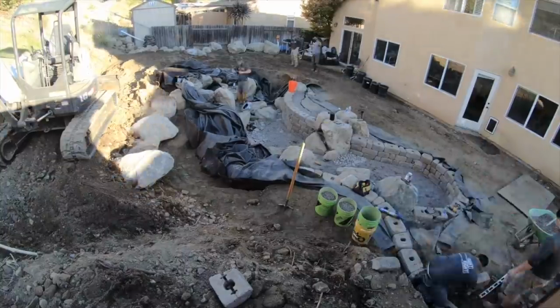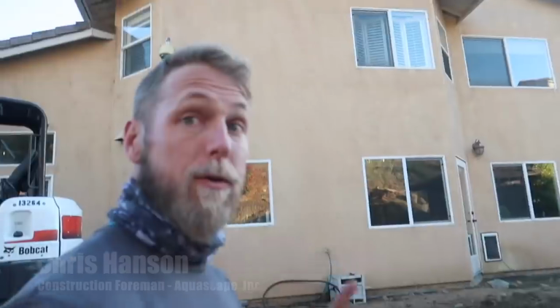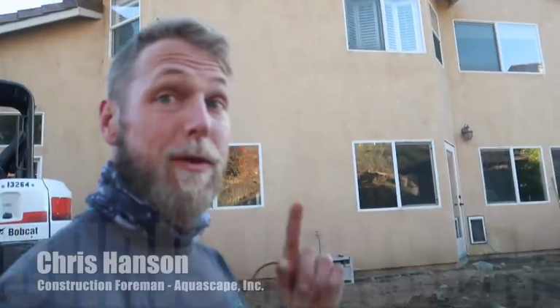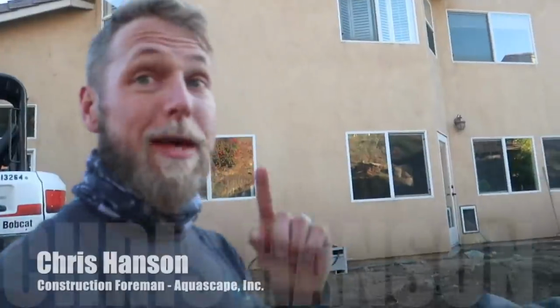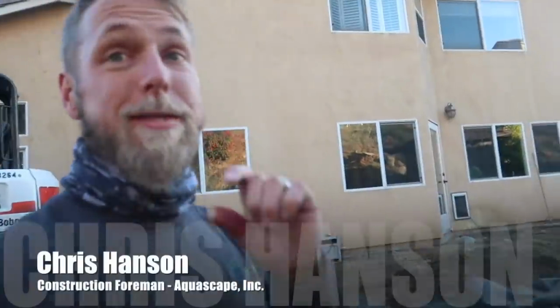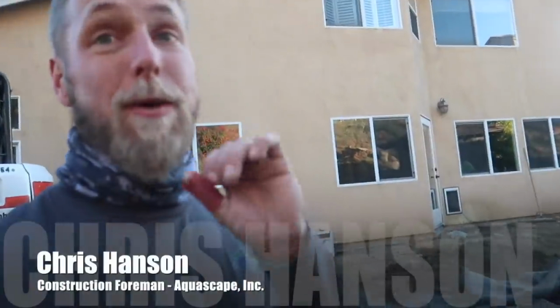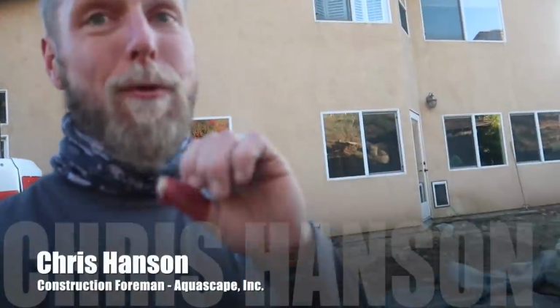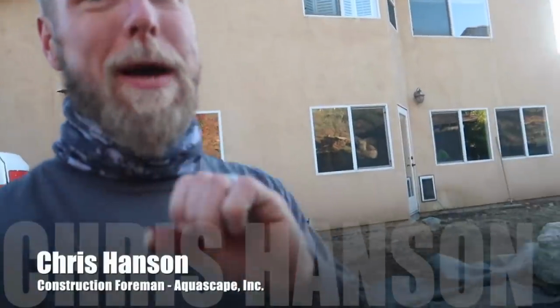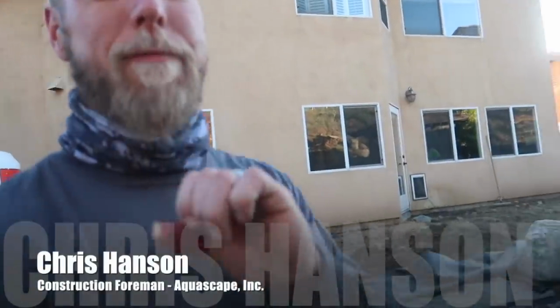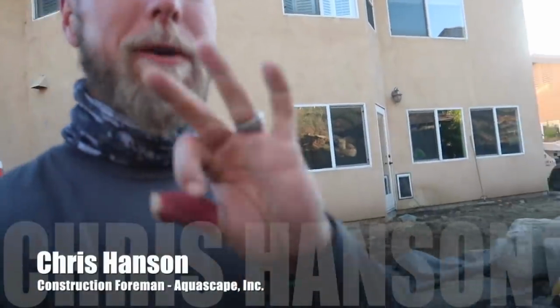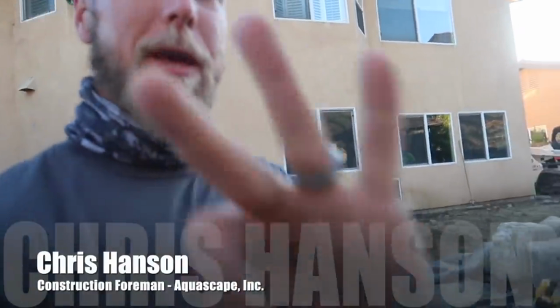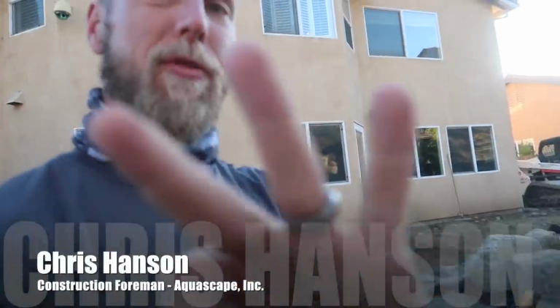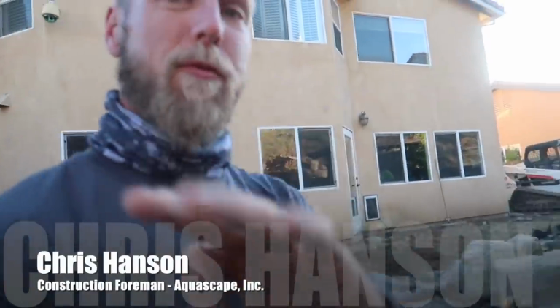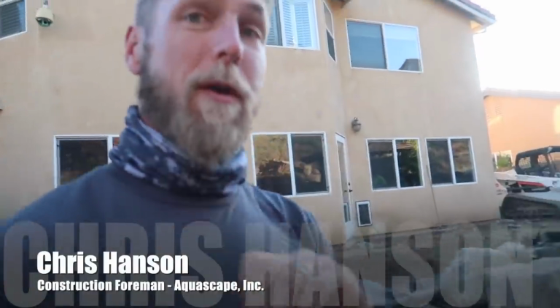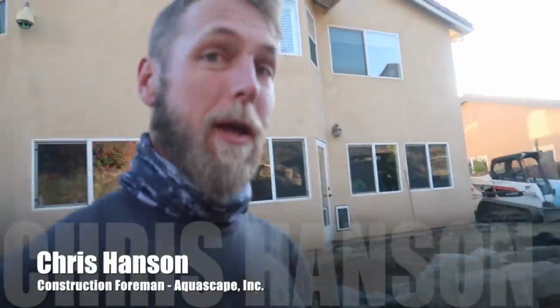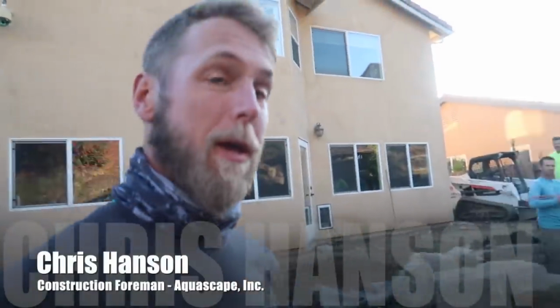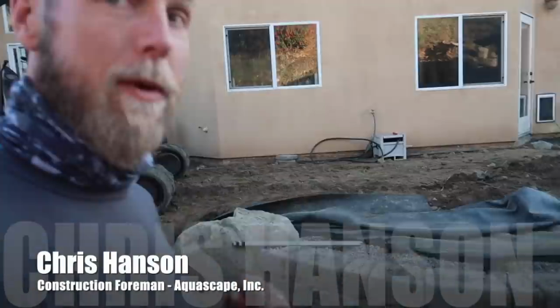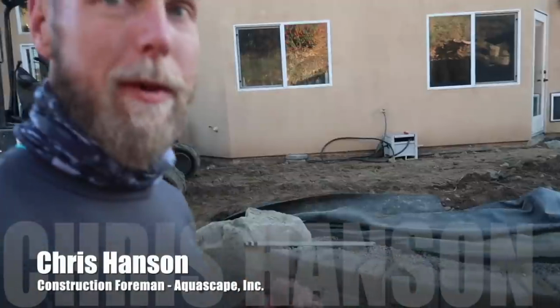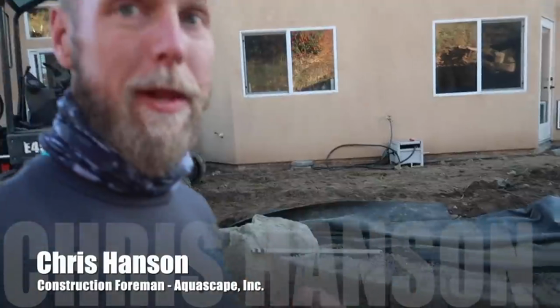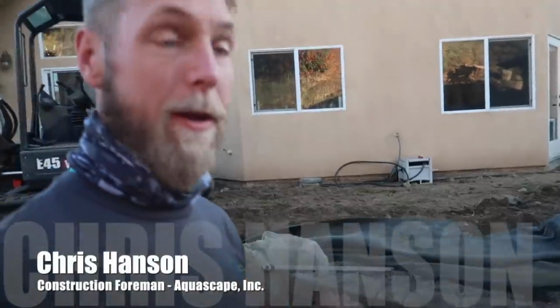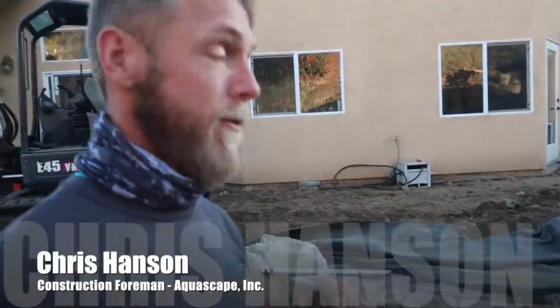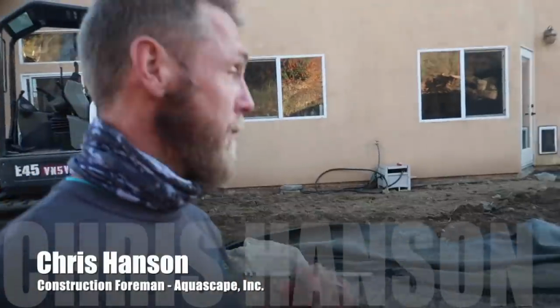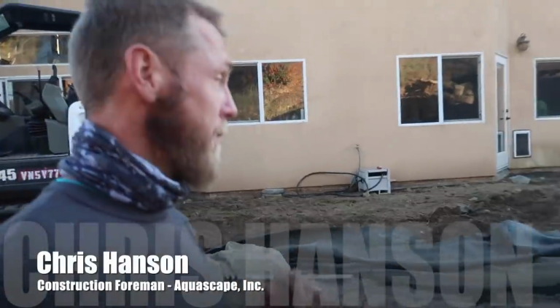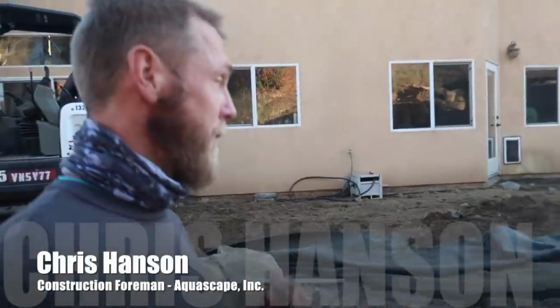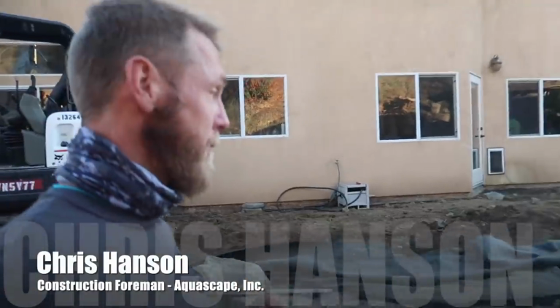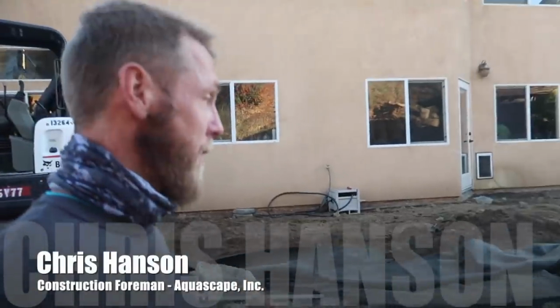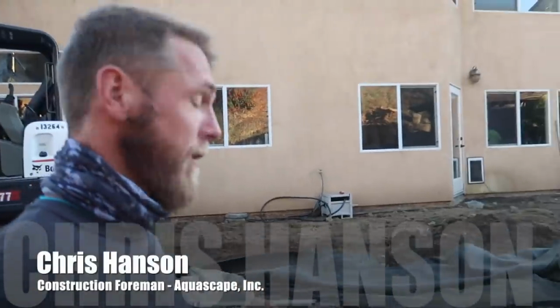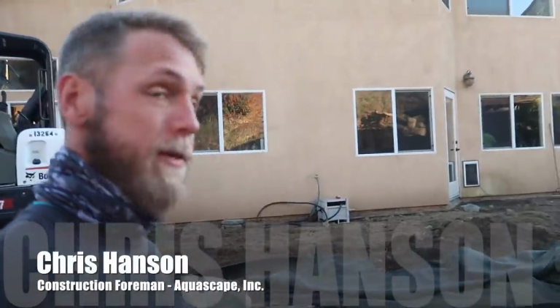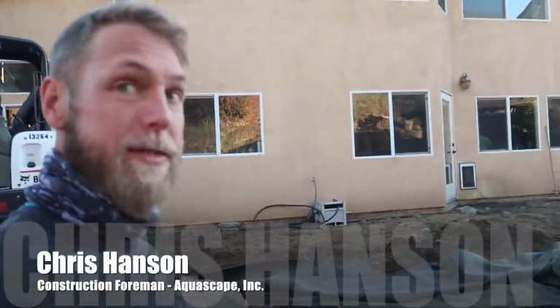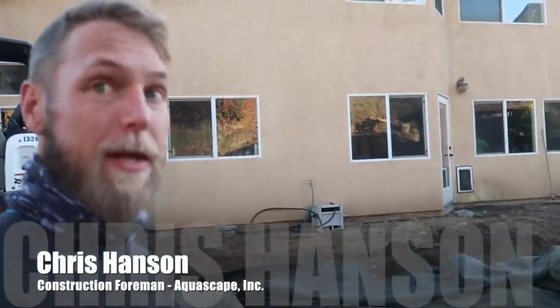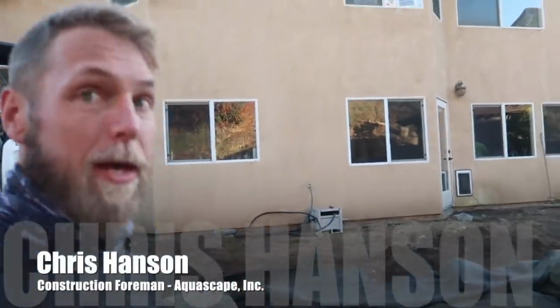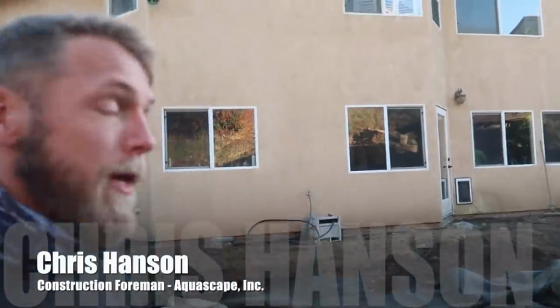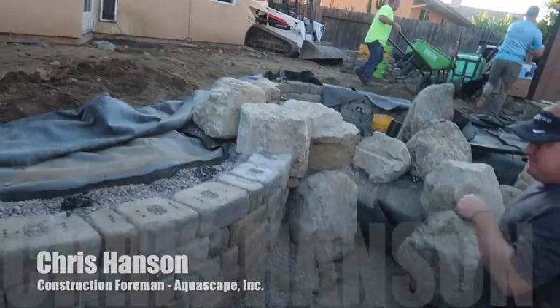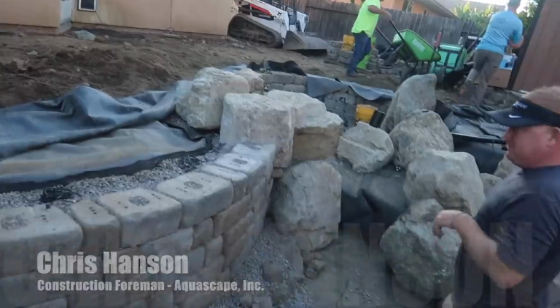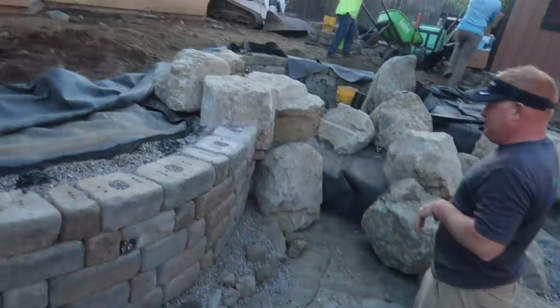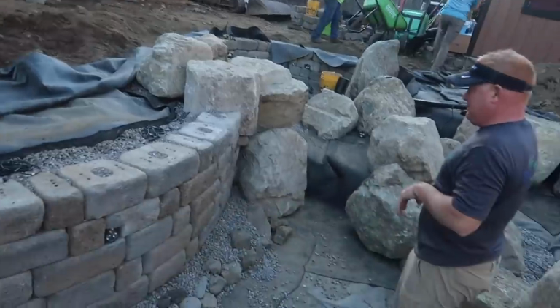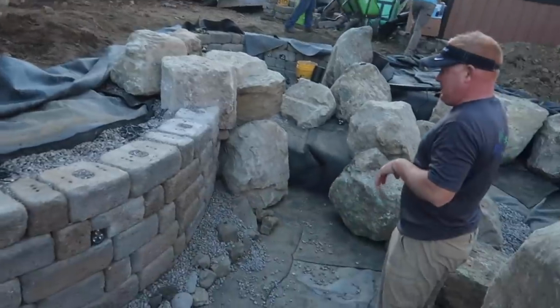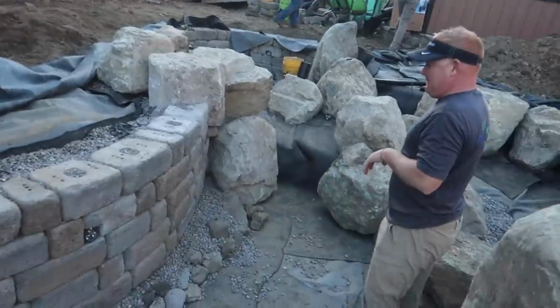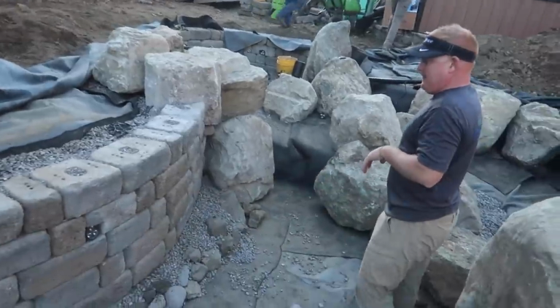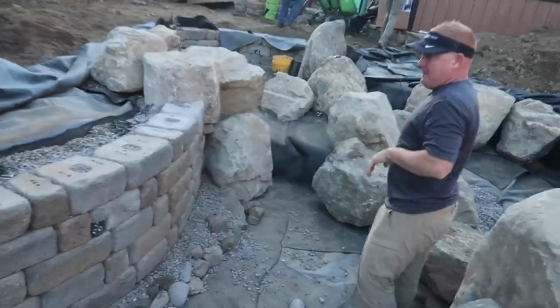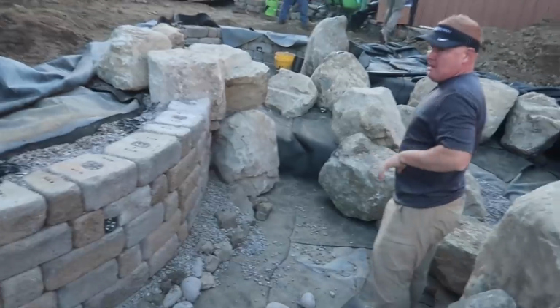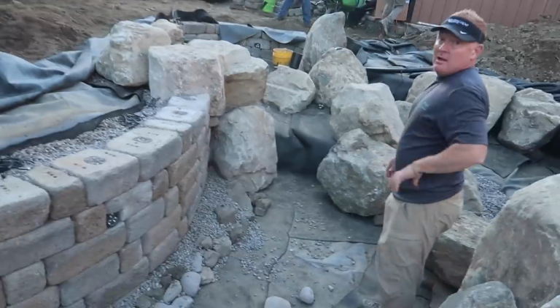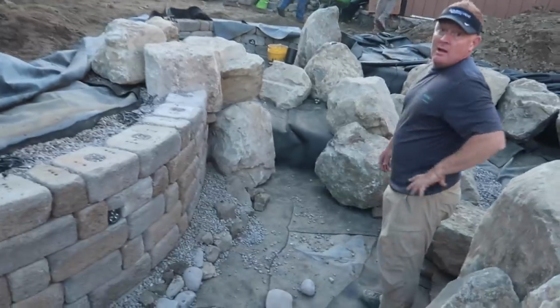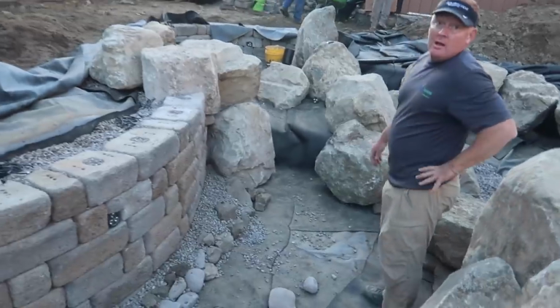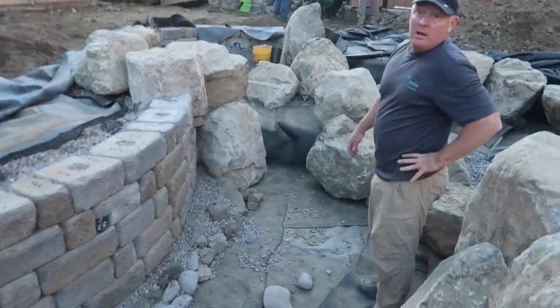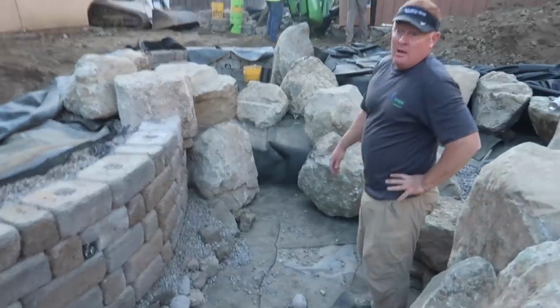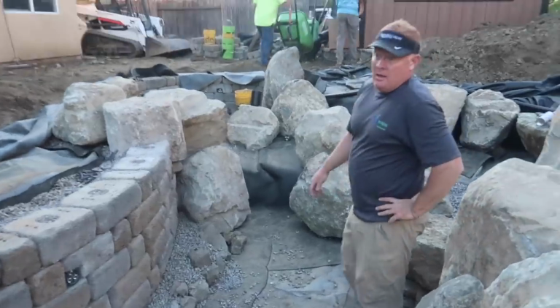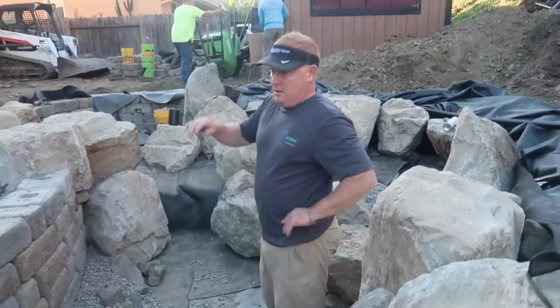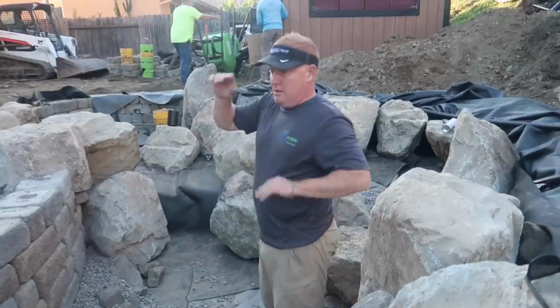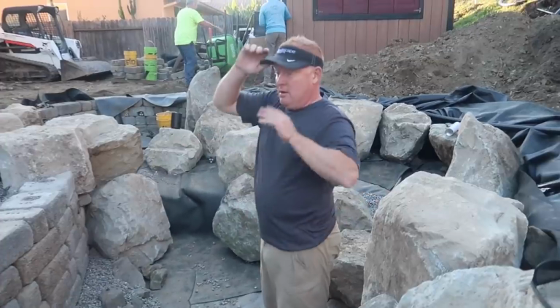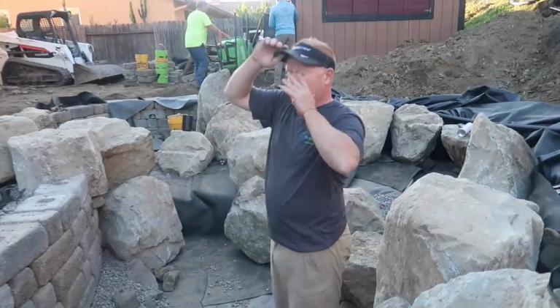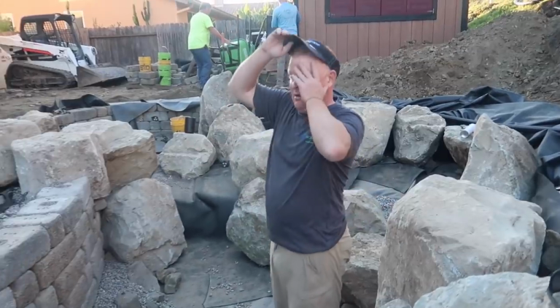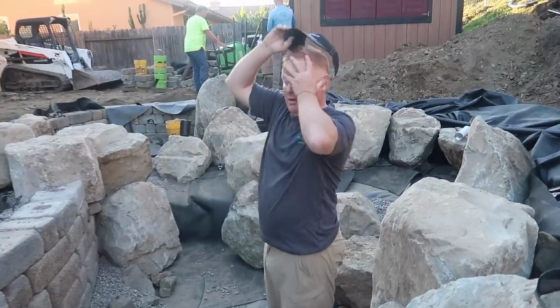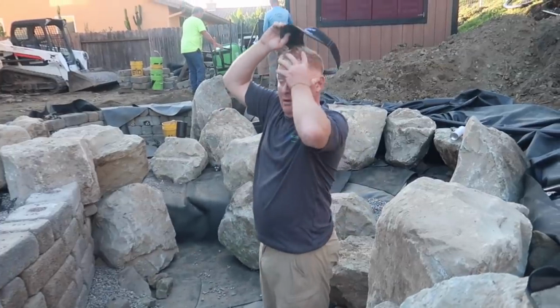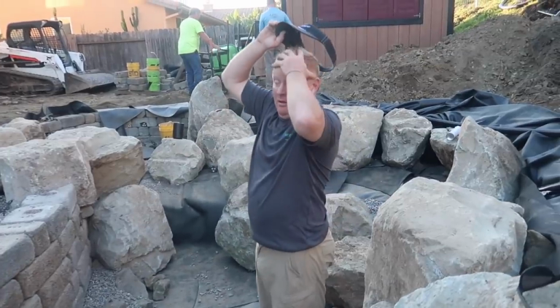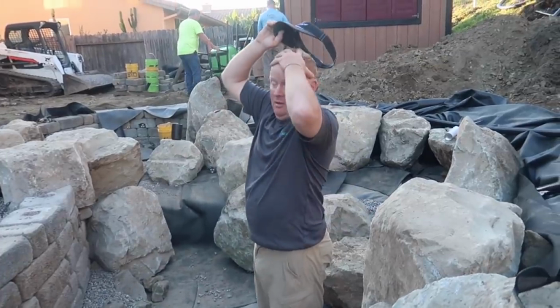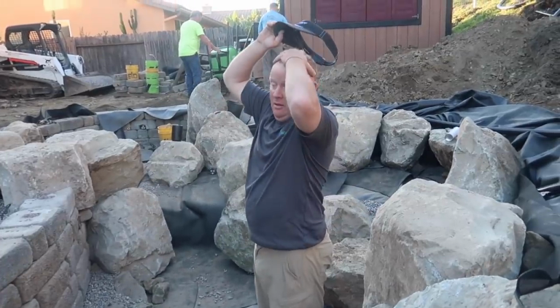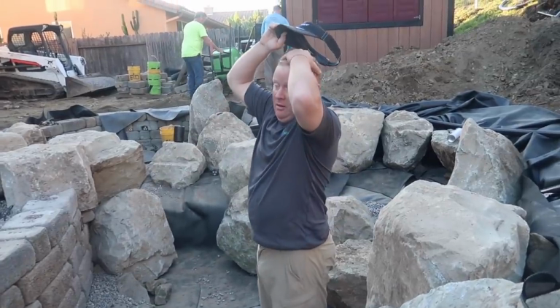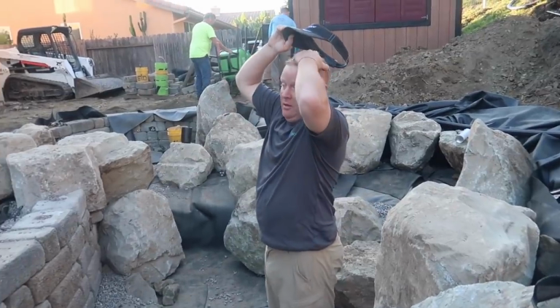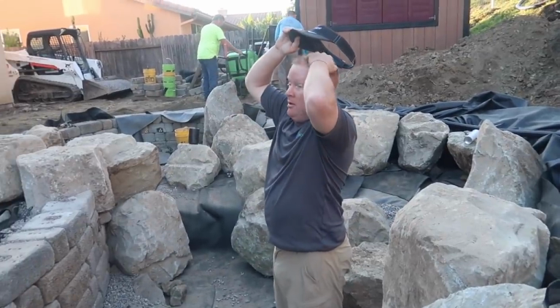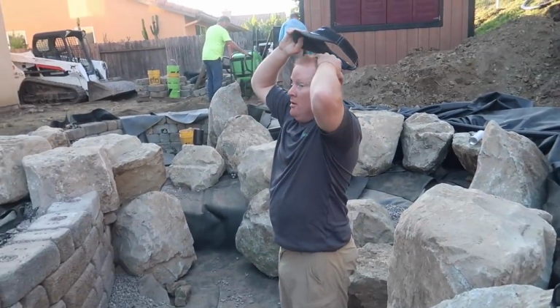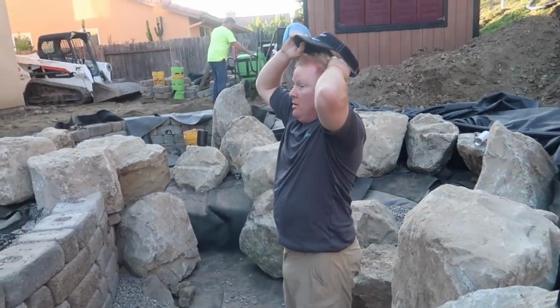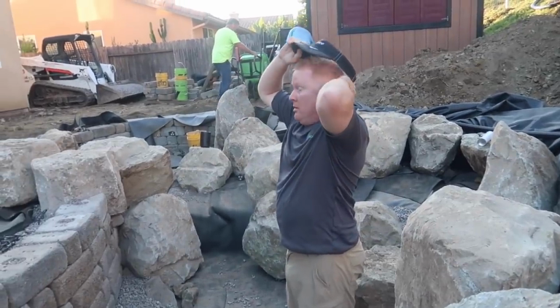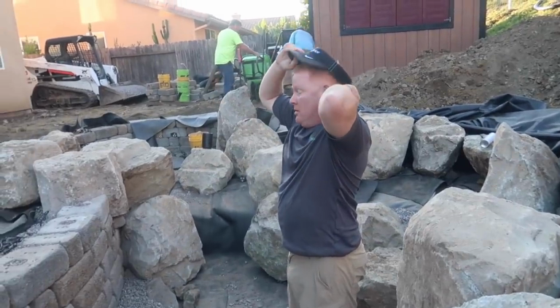That is a wrap for day three. We made an incredible amount of progress today. Why don't you give us a rundown of where we started today and where we're finishing?